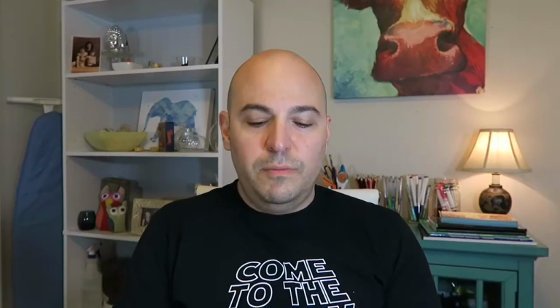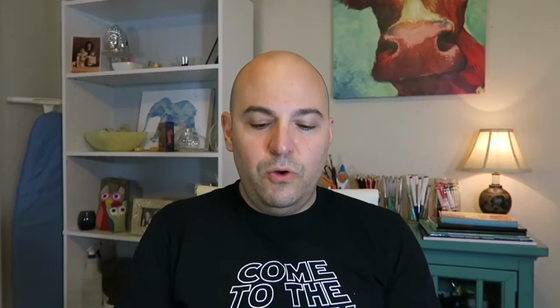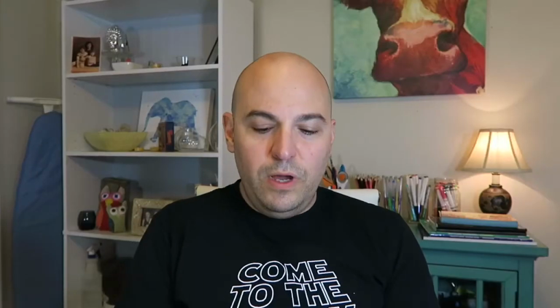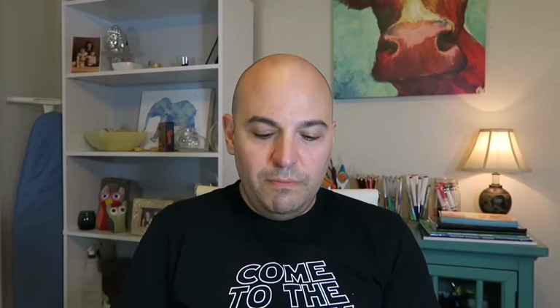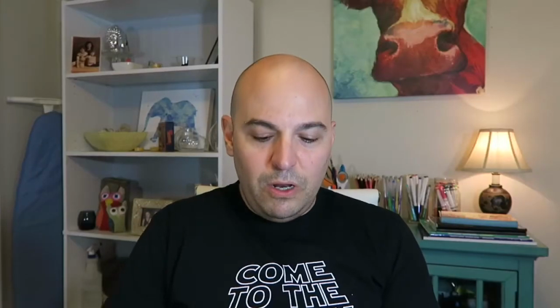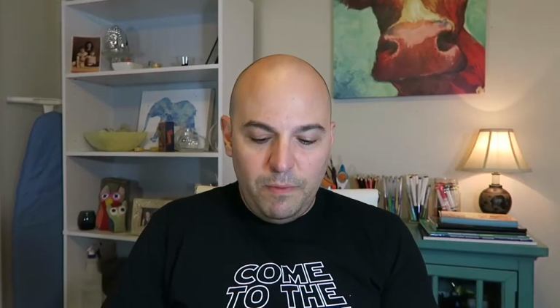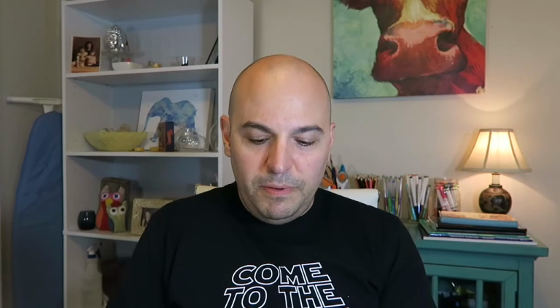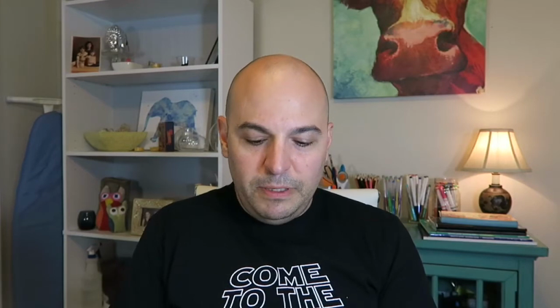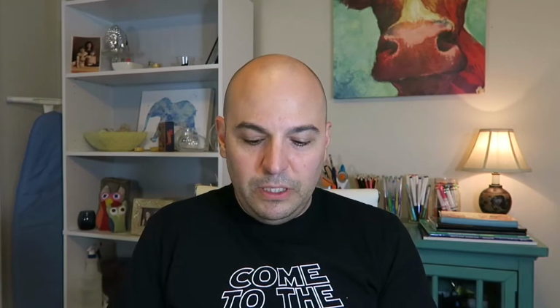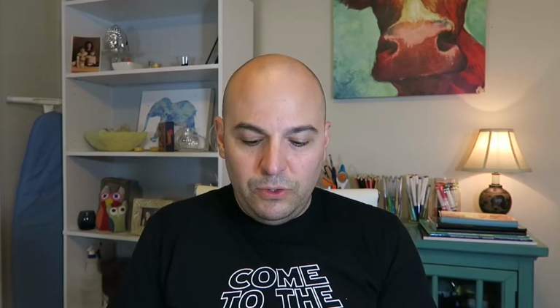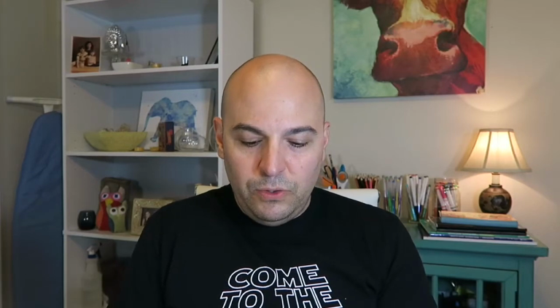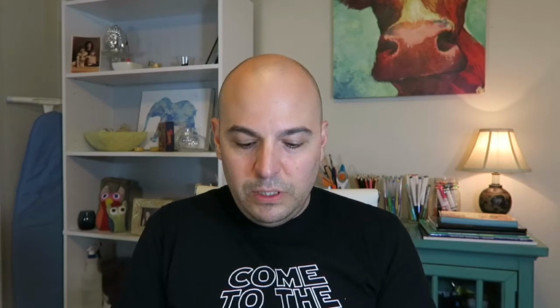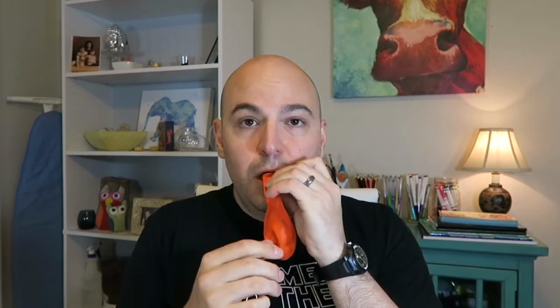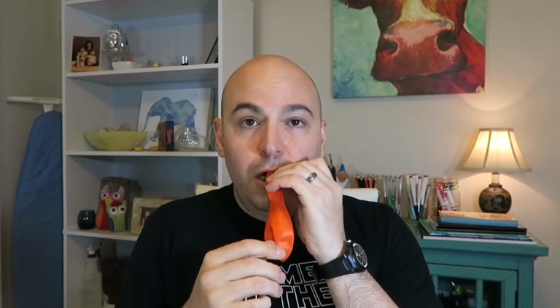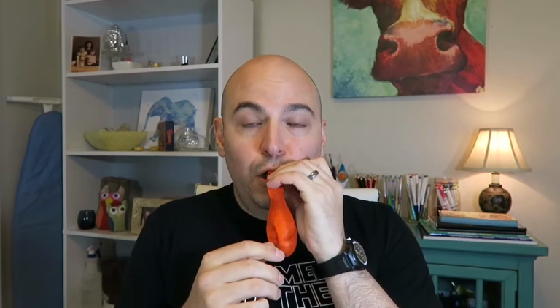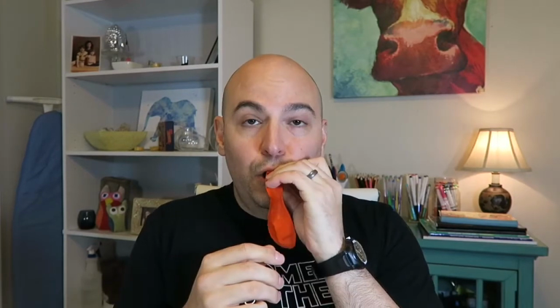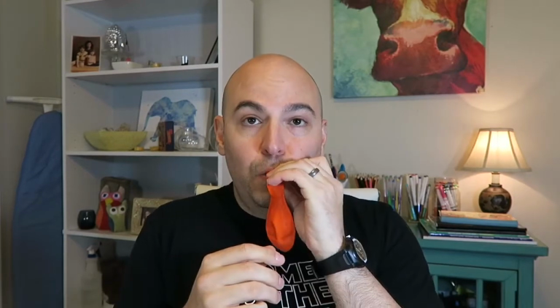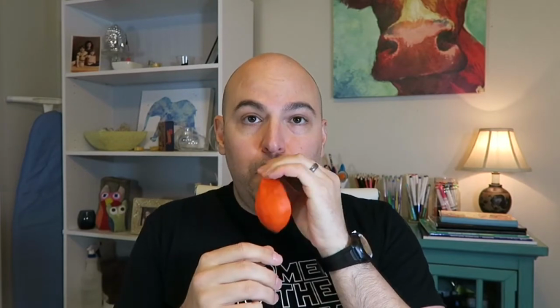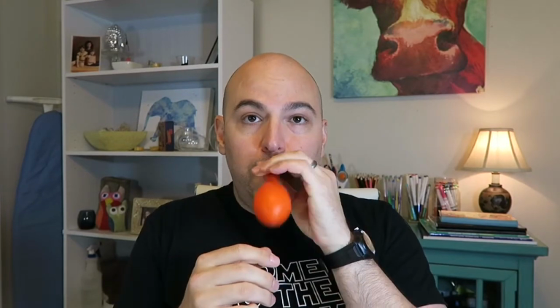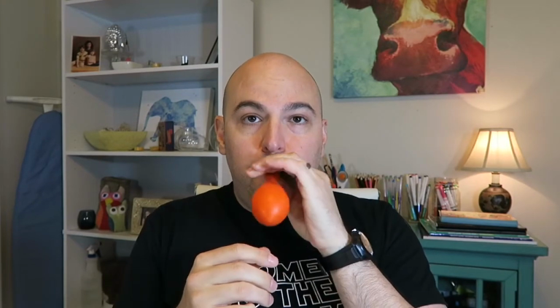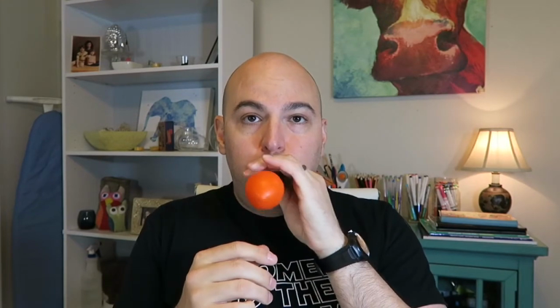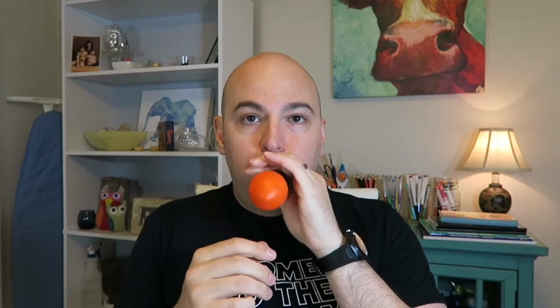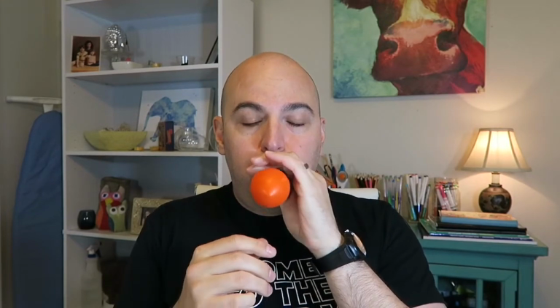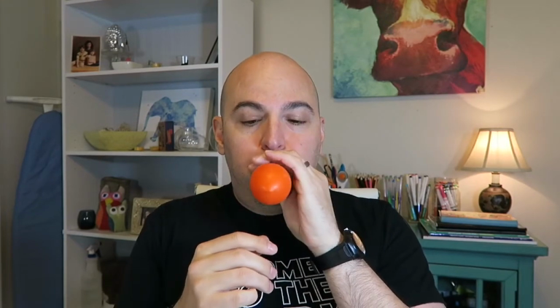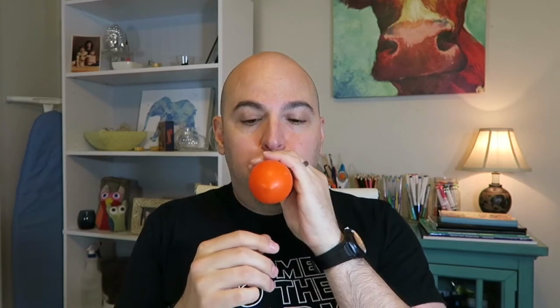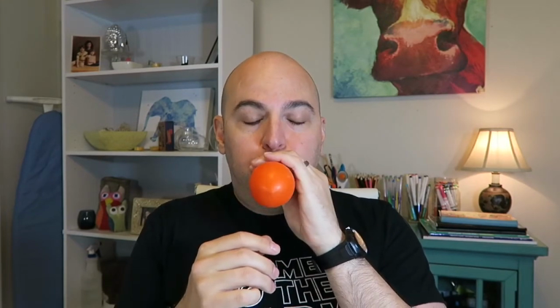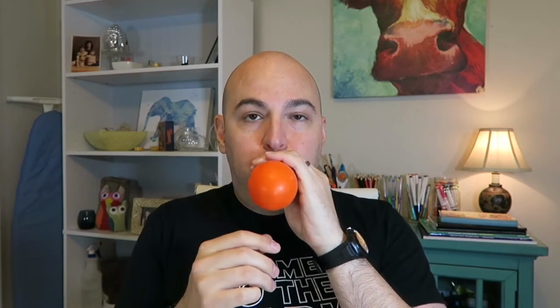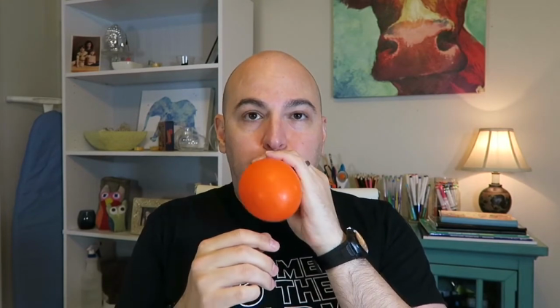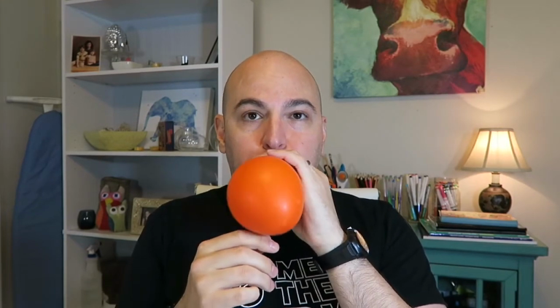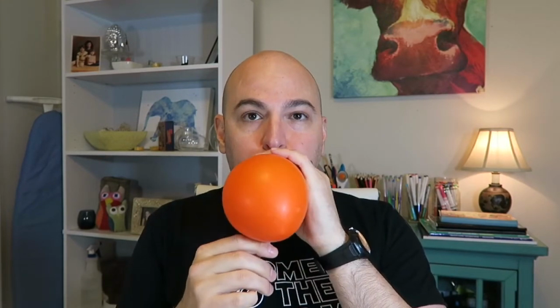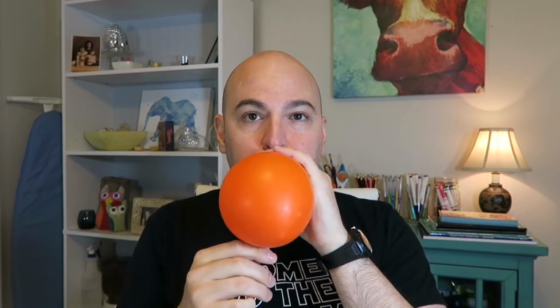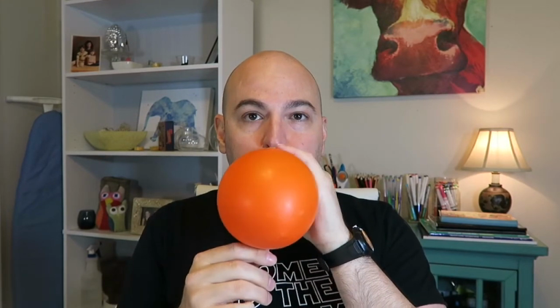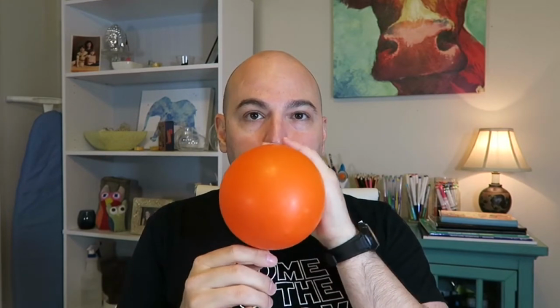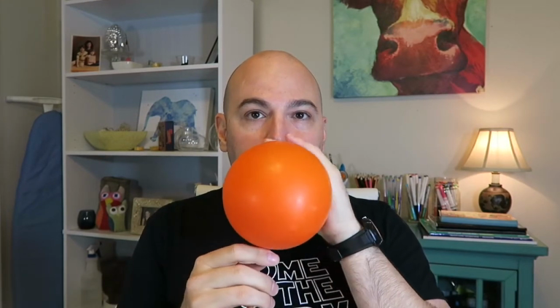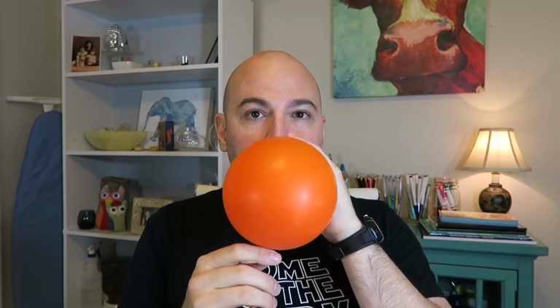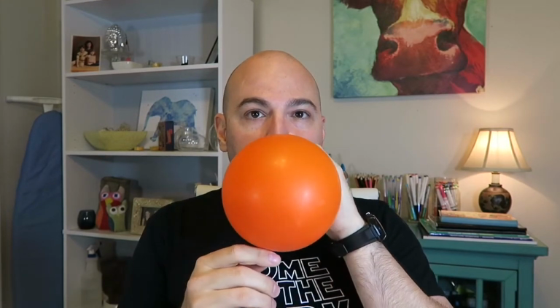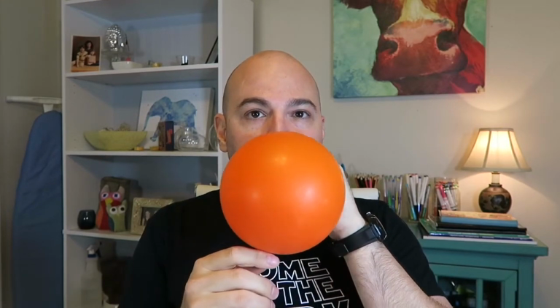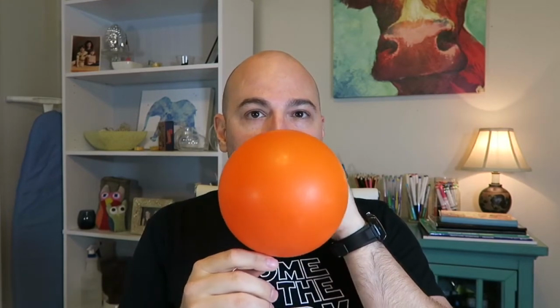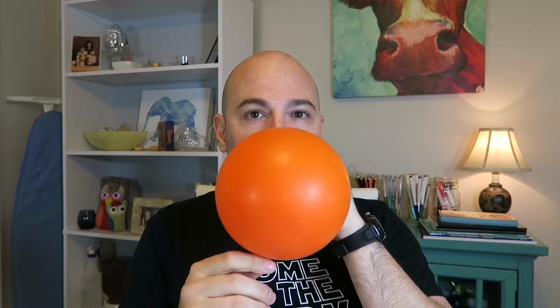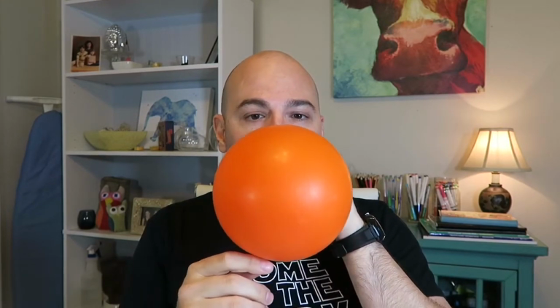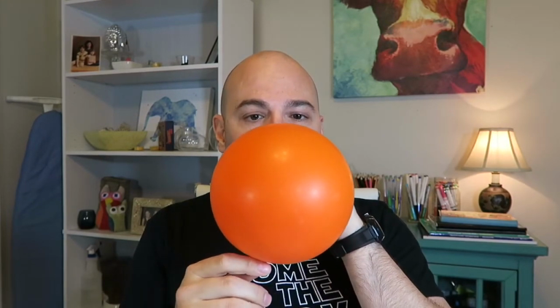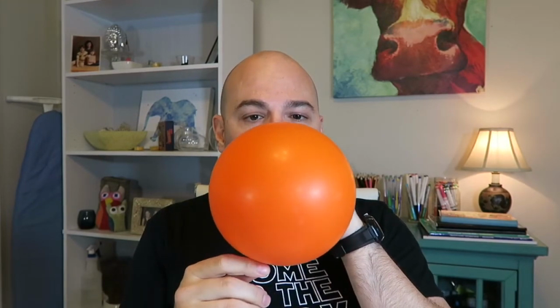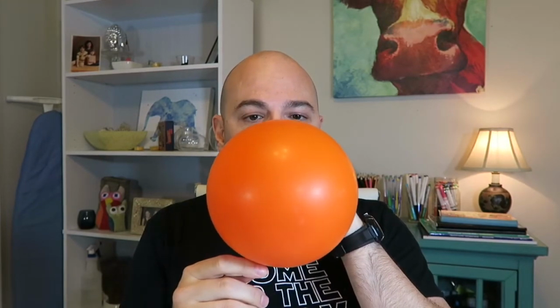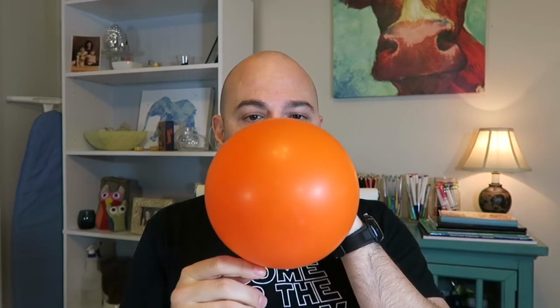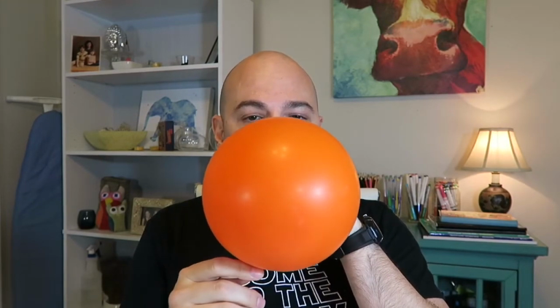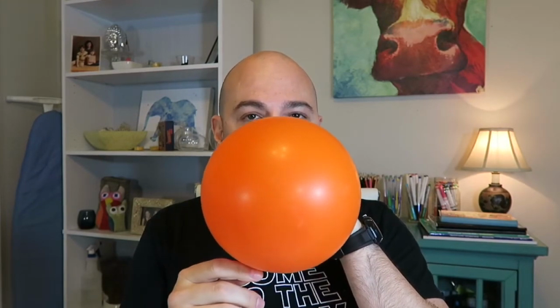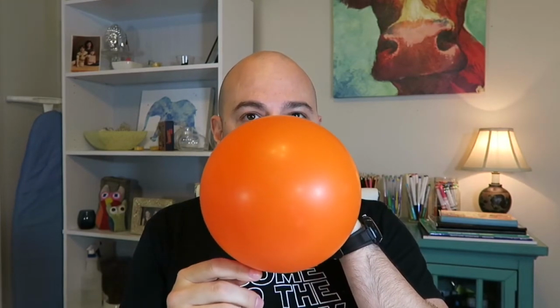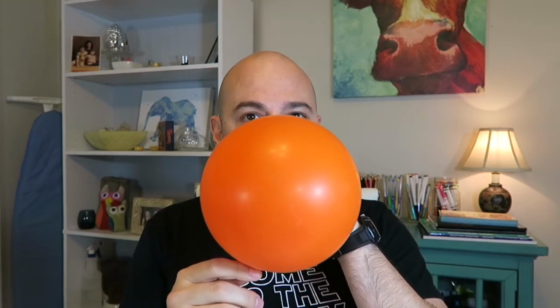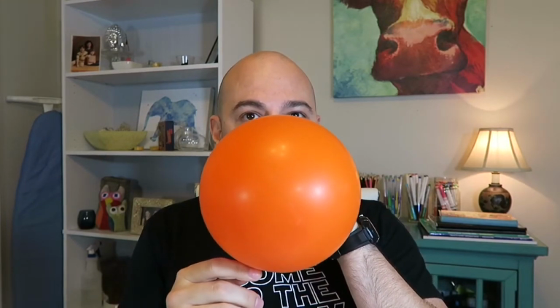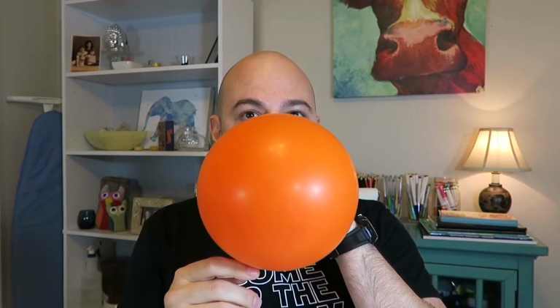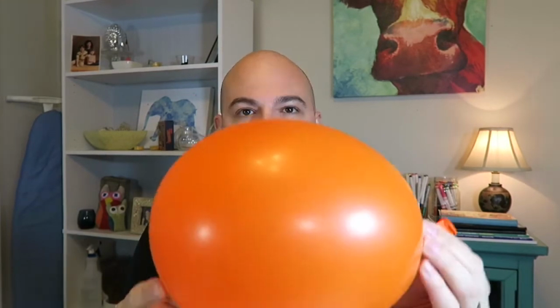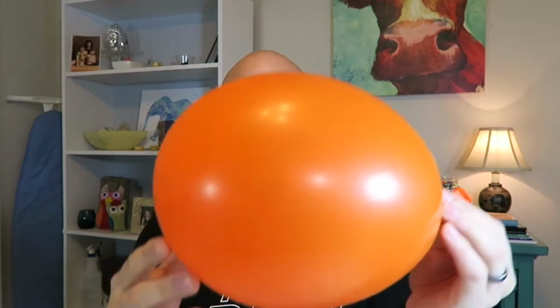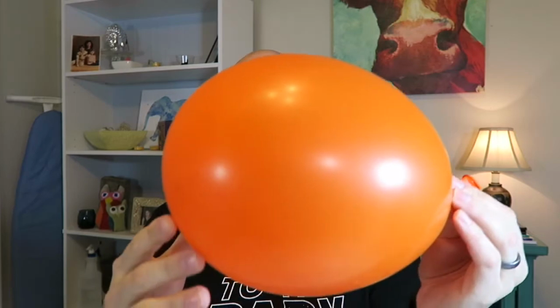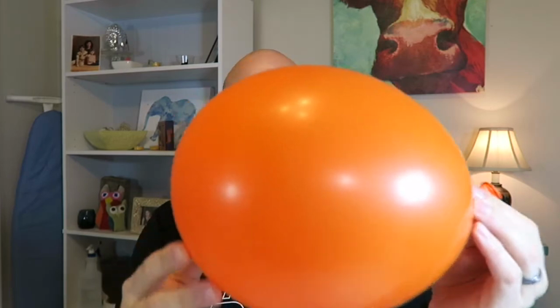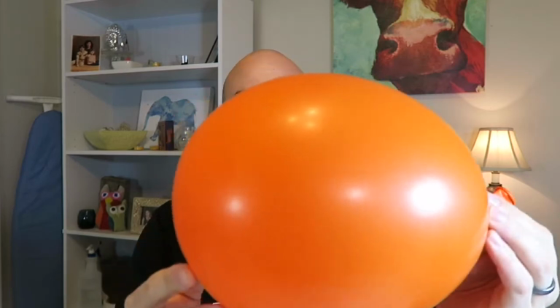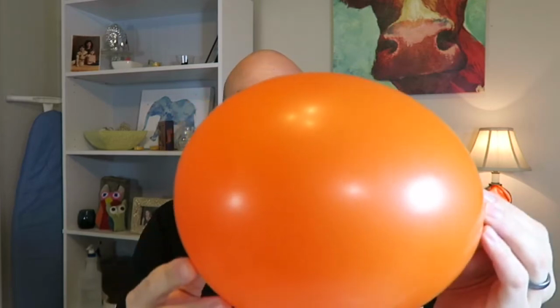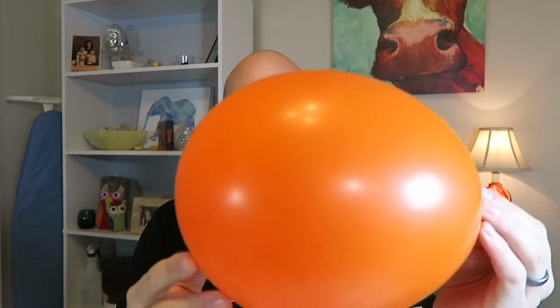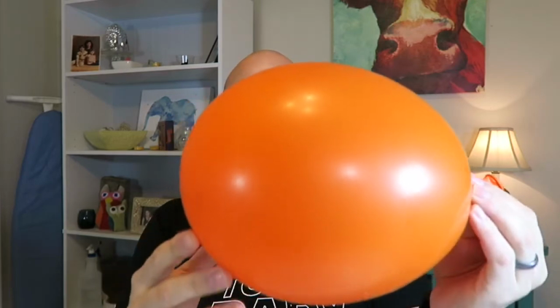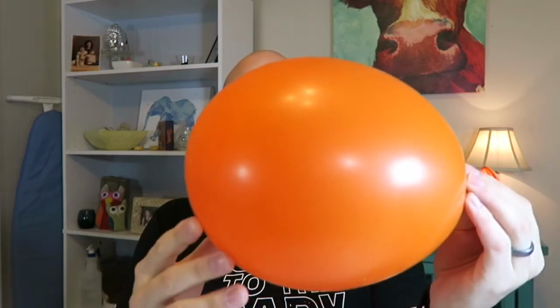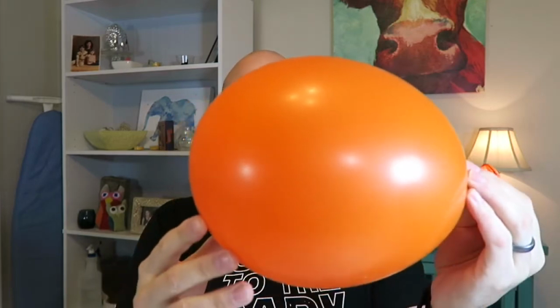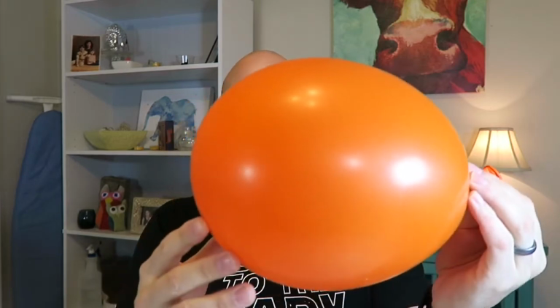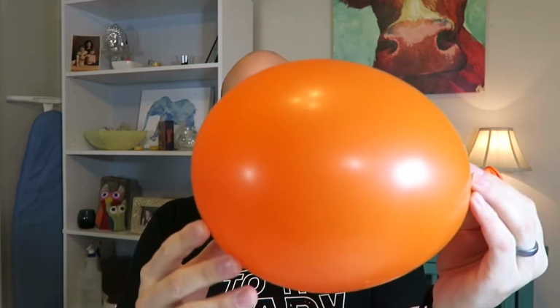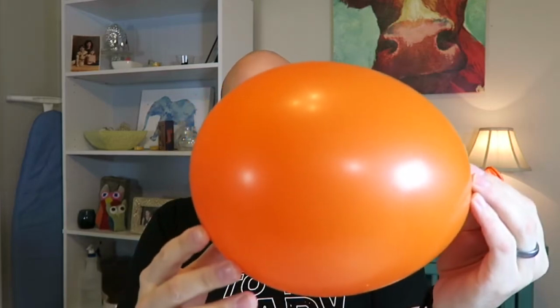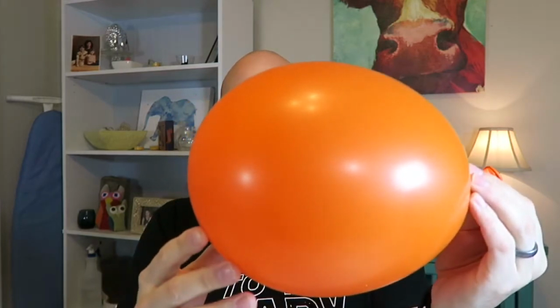So I'm gonna go ahead and blow up a balloon. I guess that's about a good size.